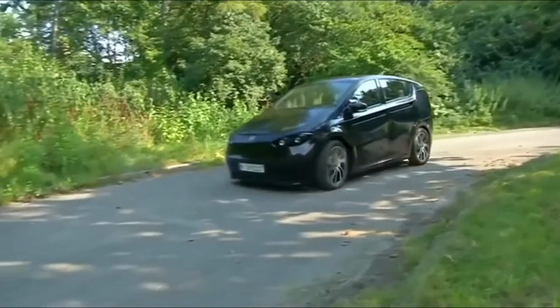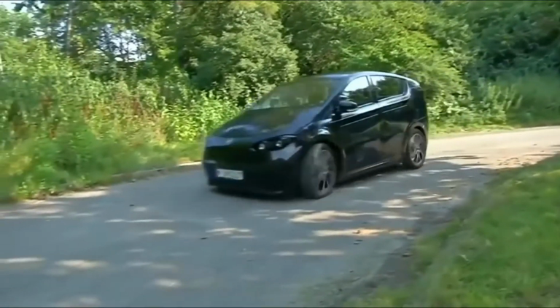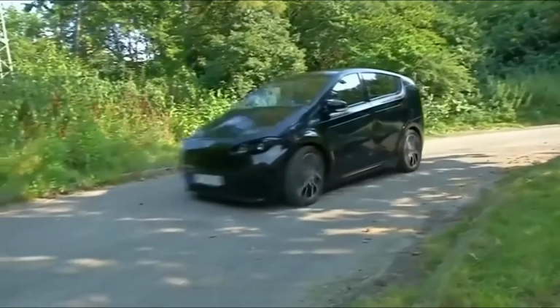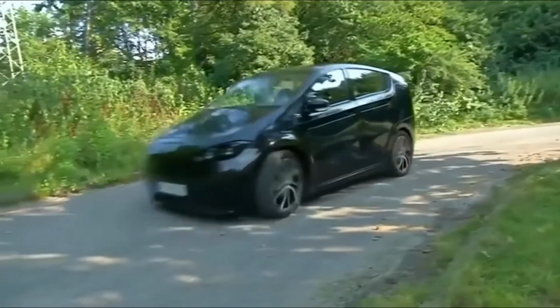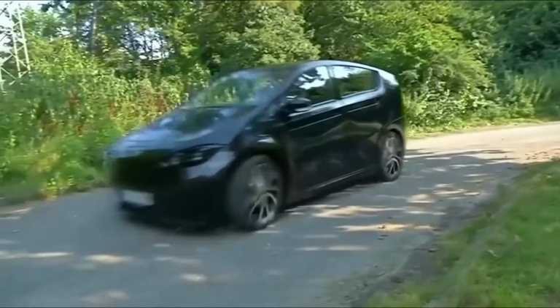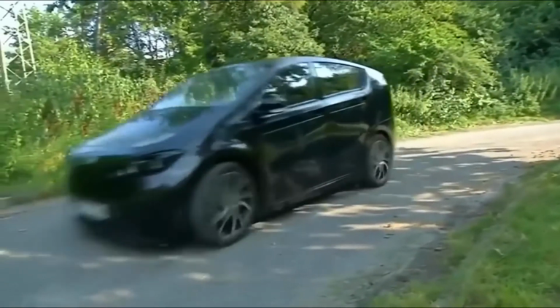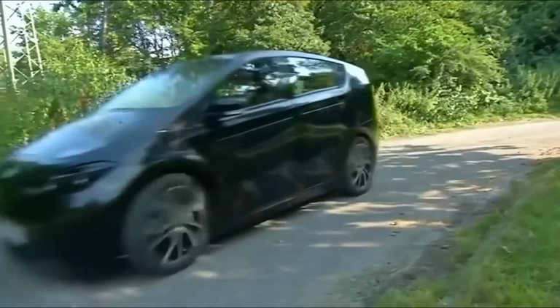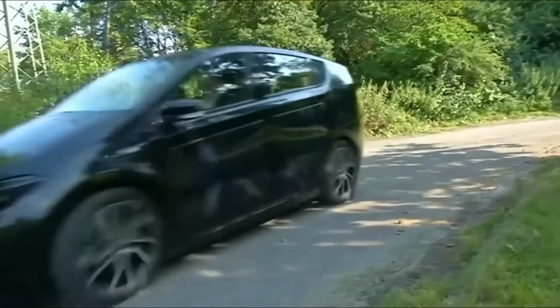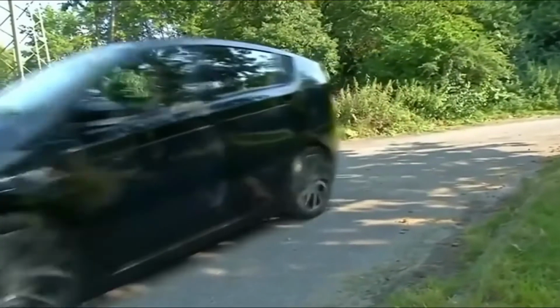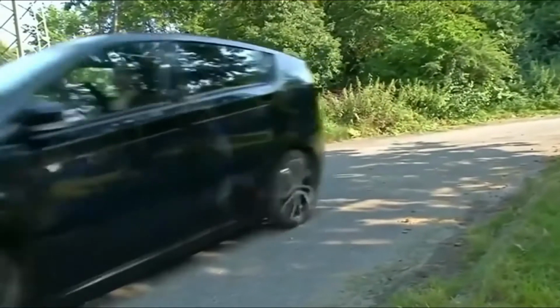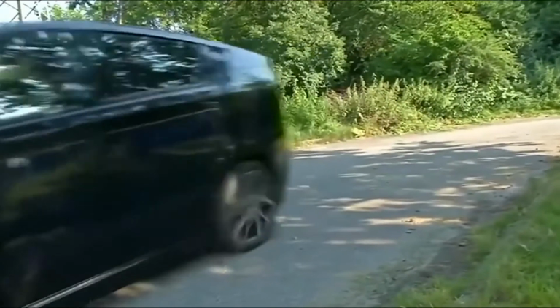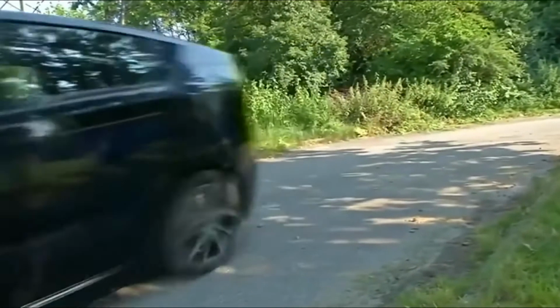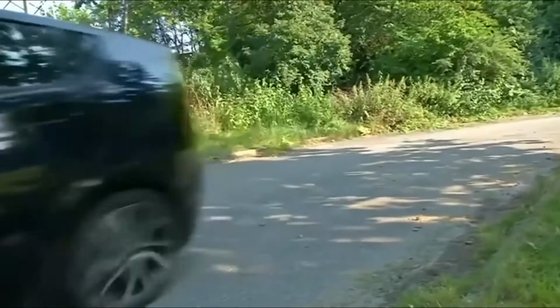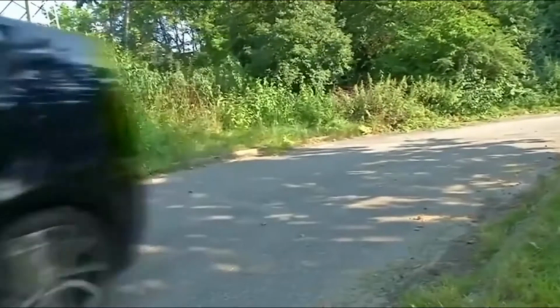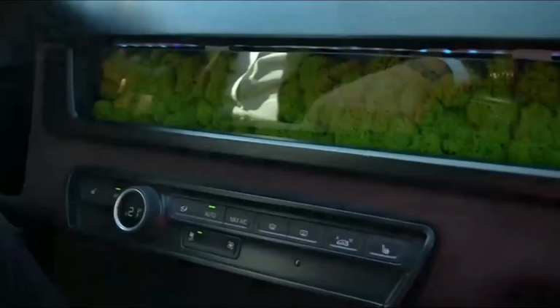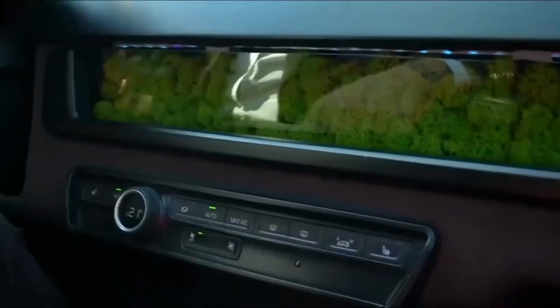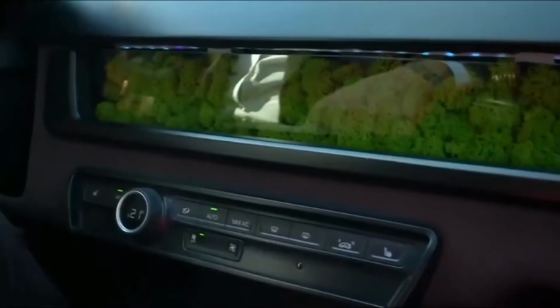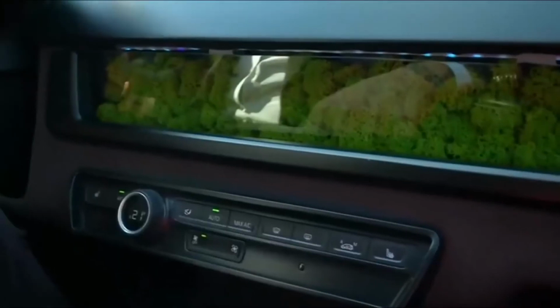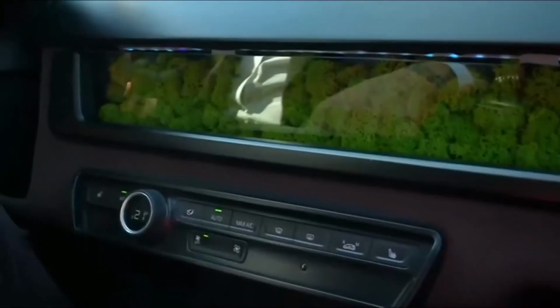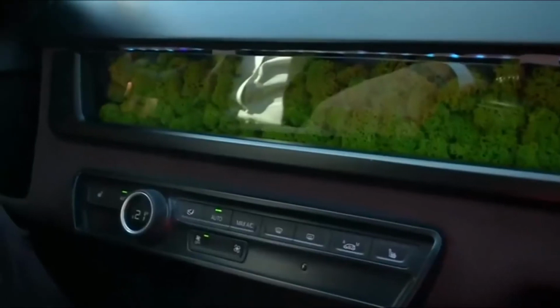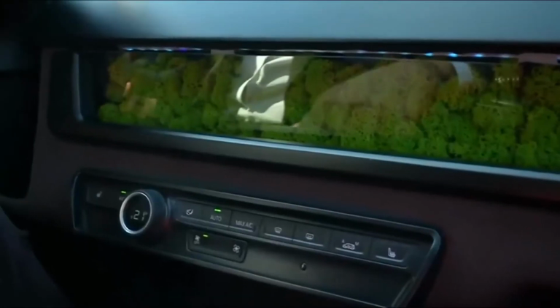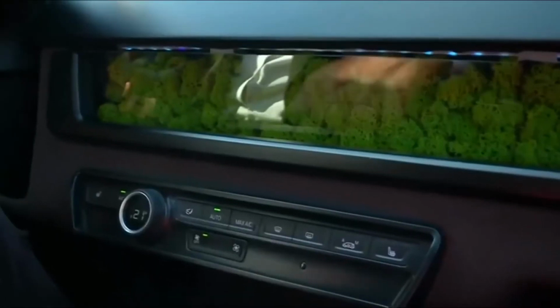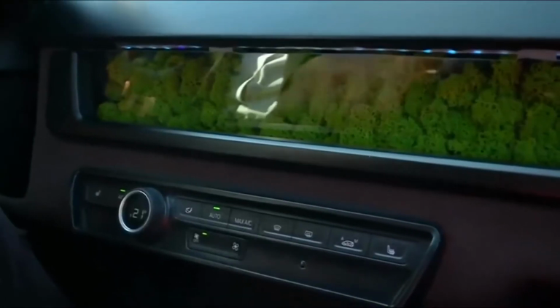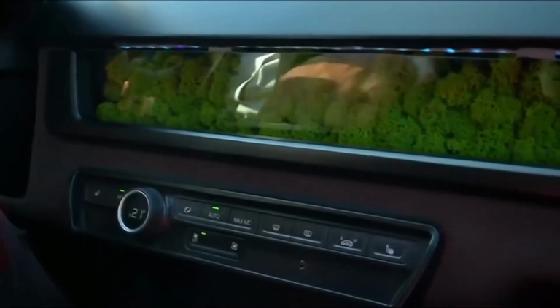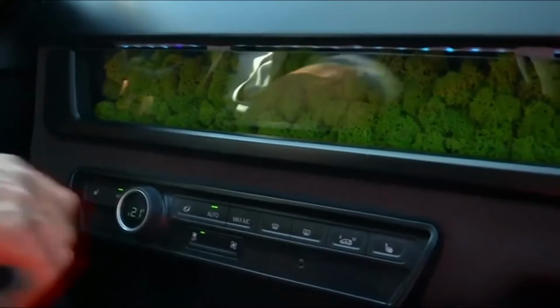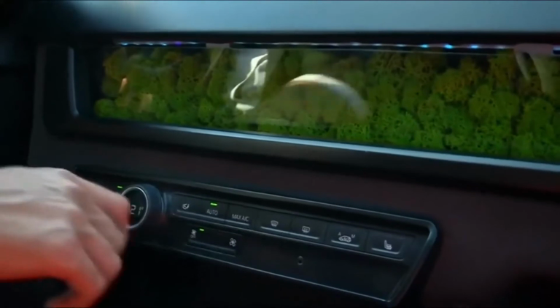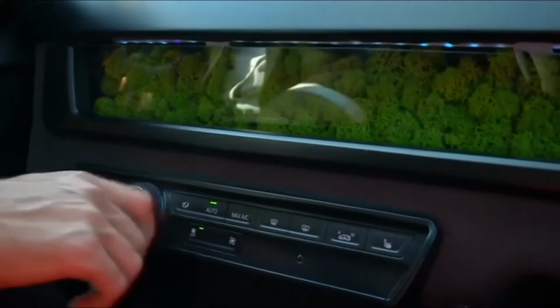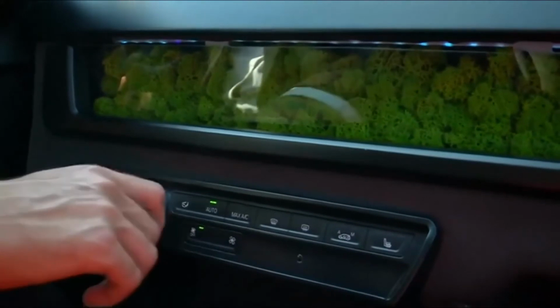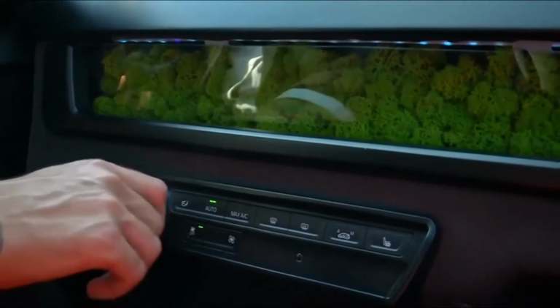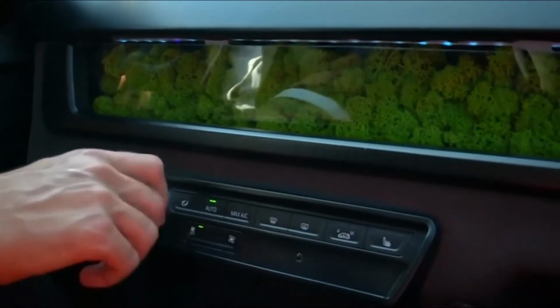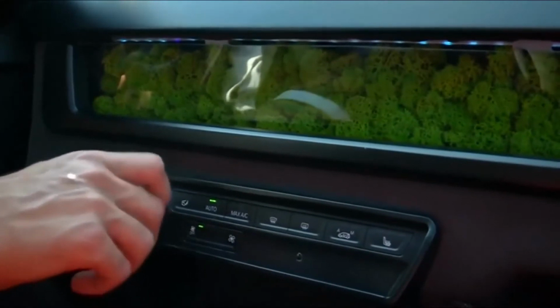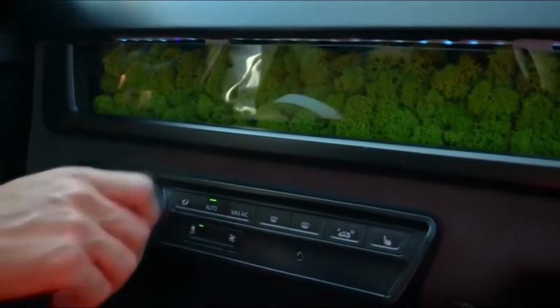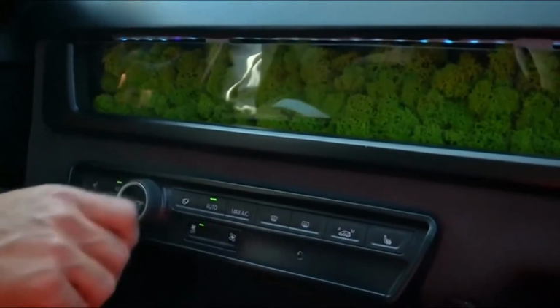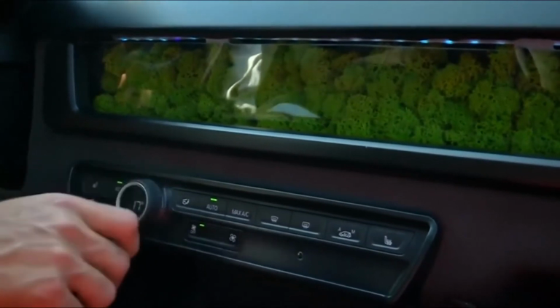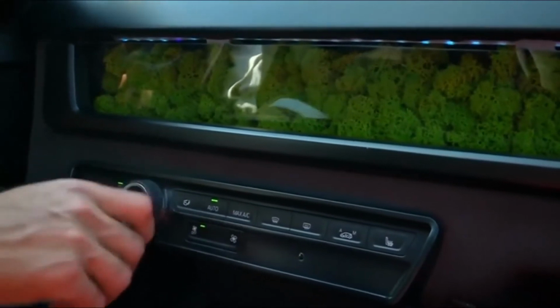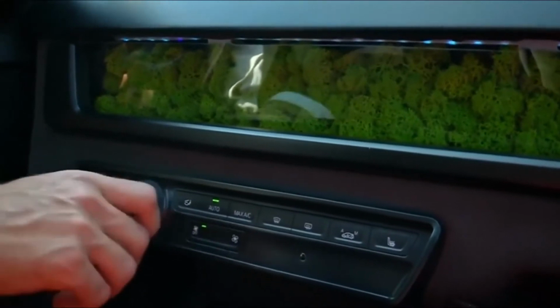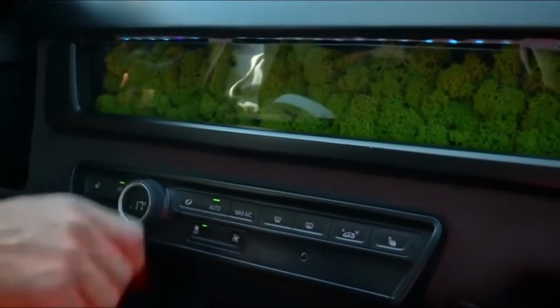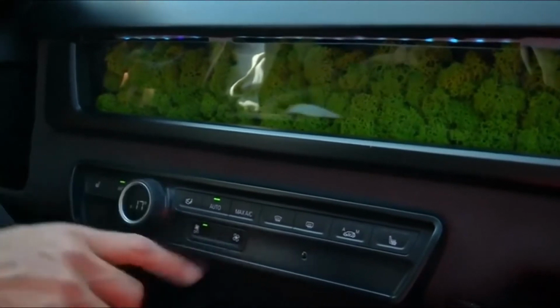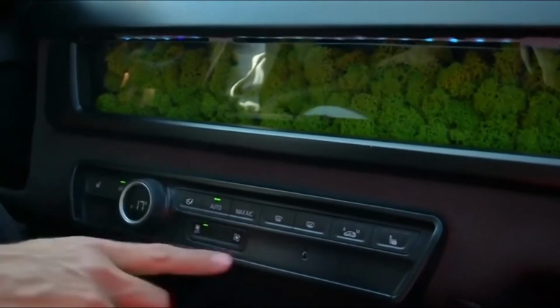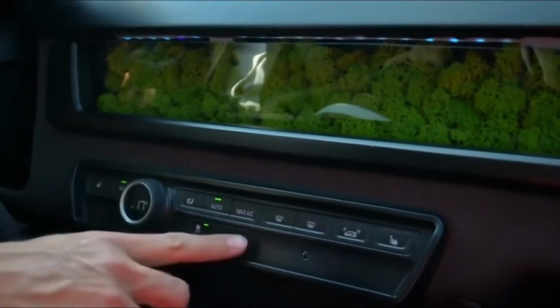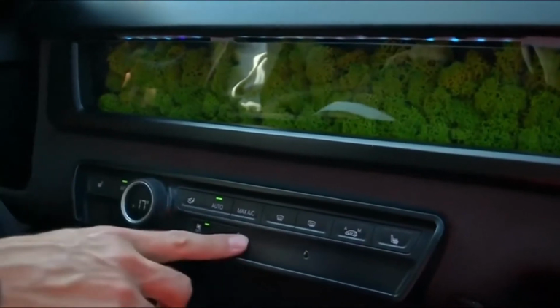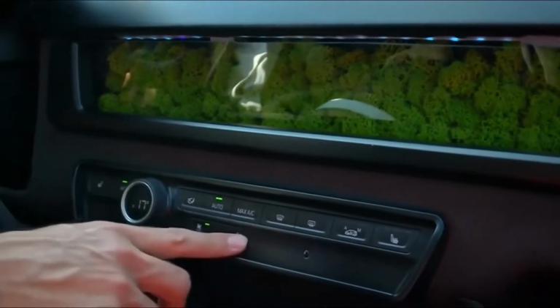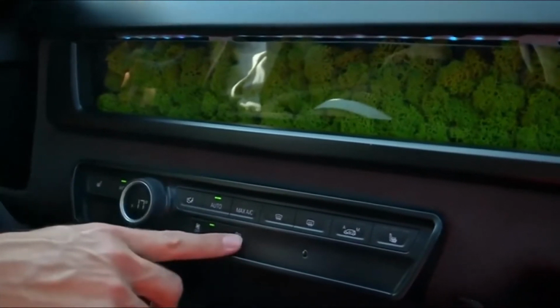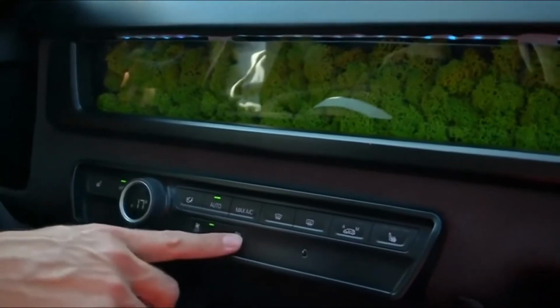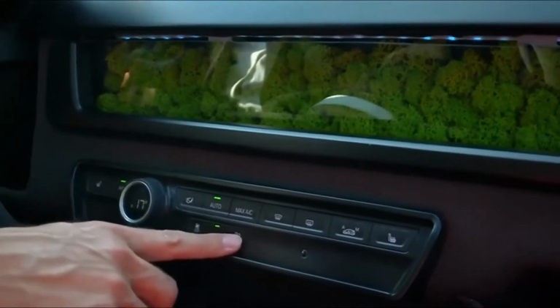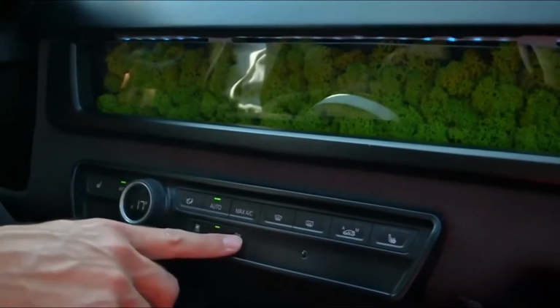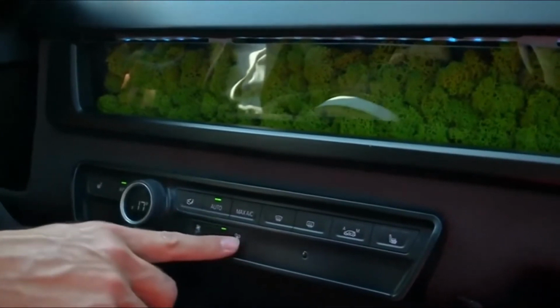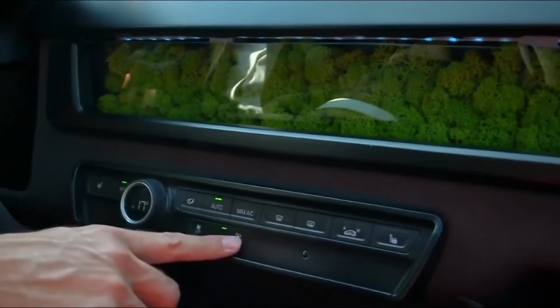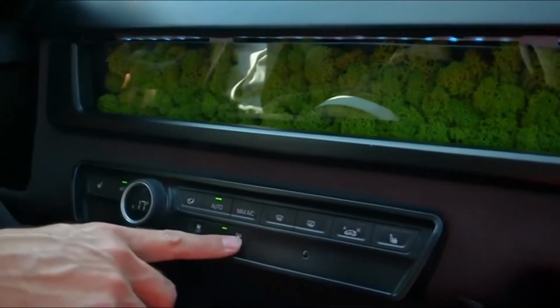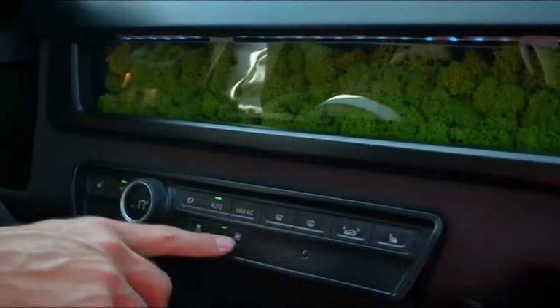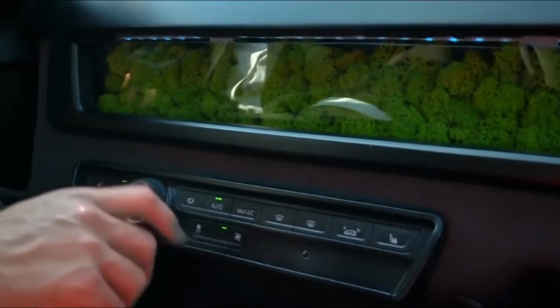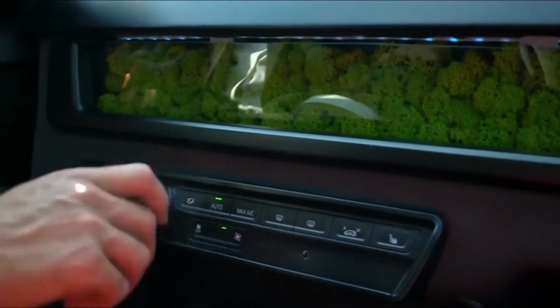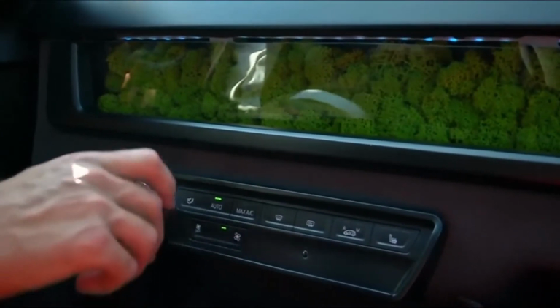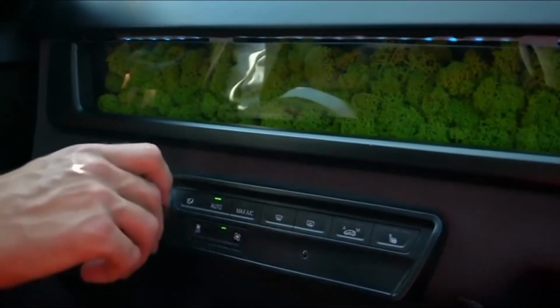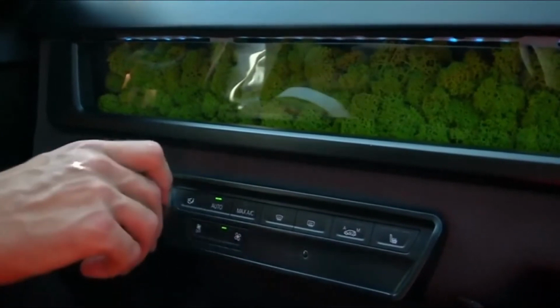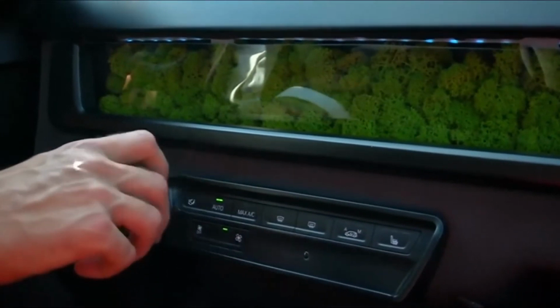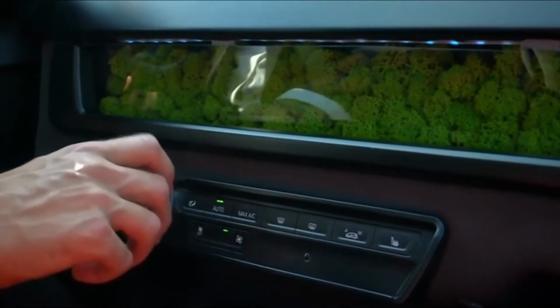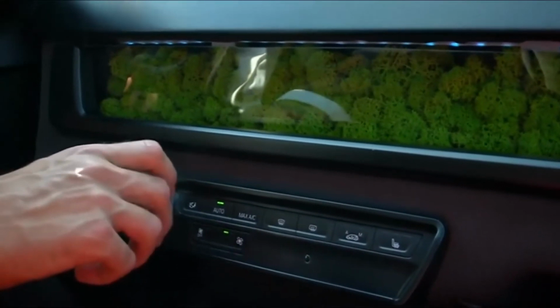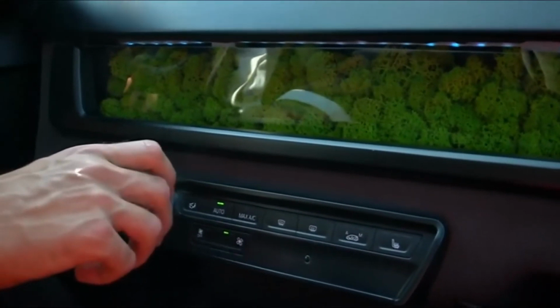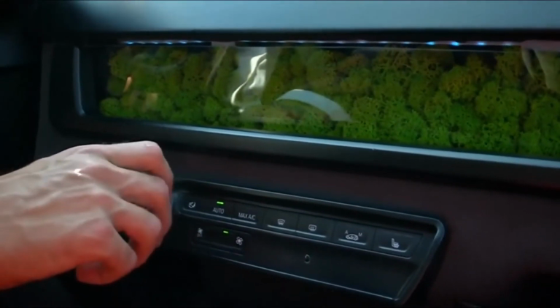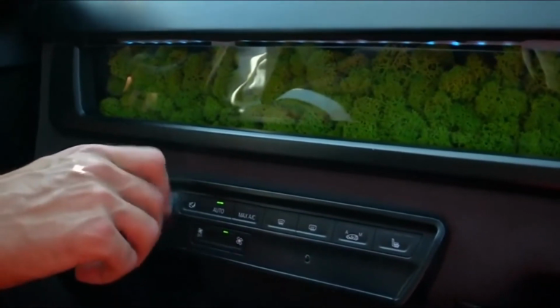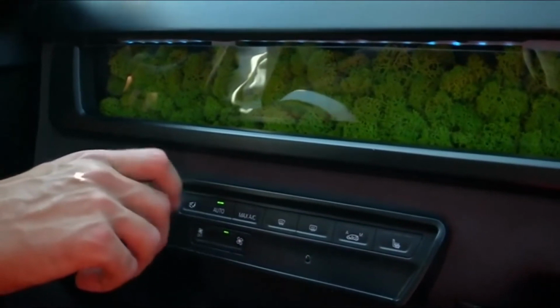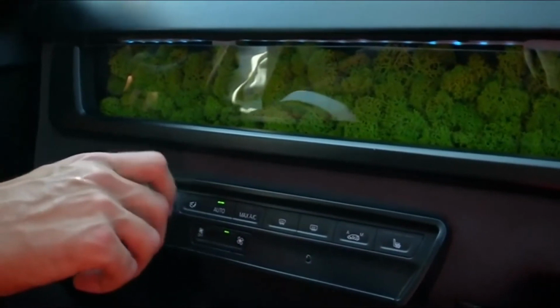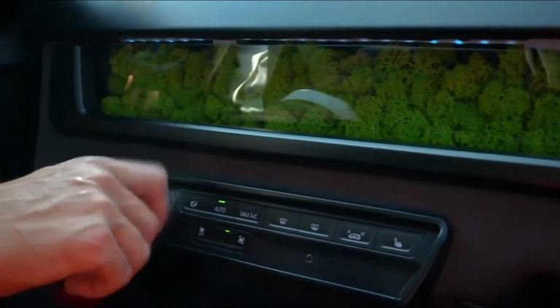It also has a novel air filtration system — moss mounted in the dashboard — which the company says does not need watering.